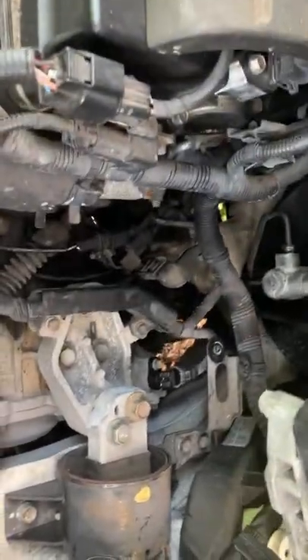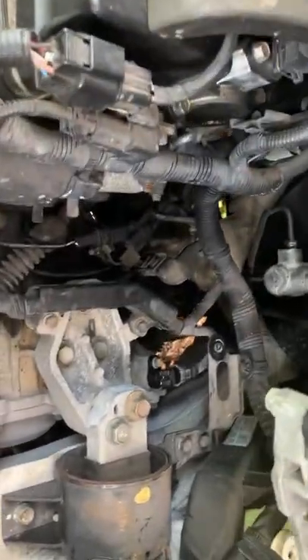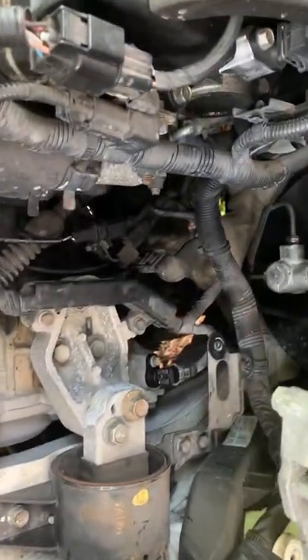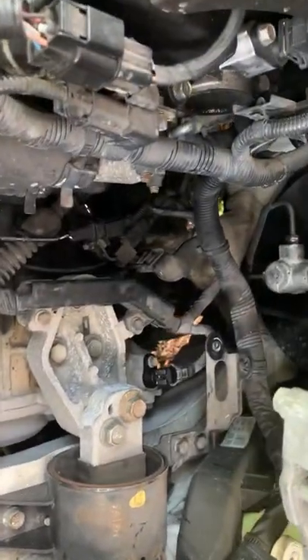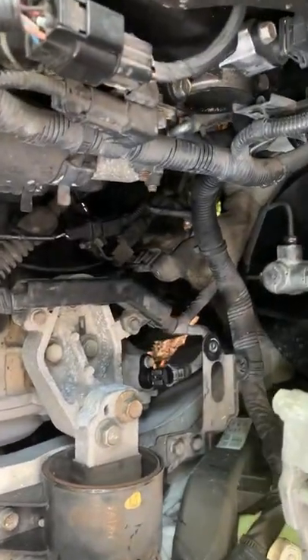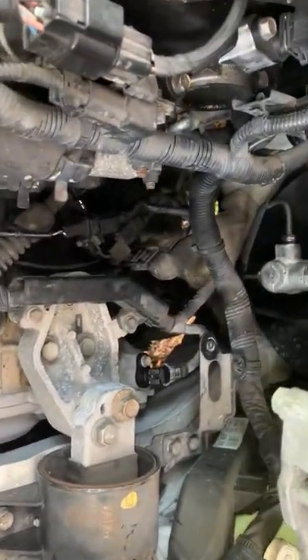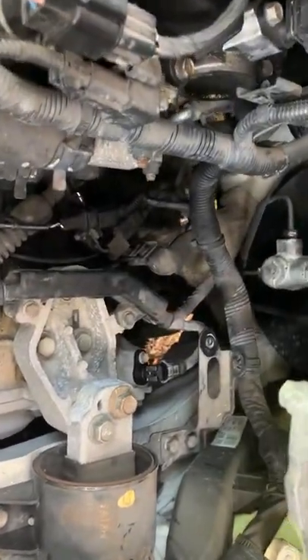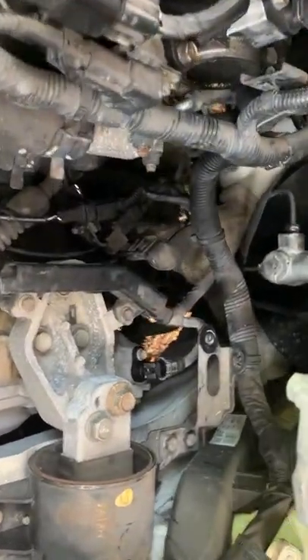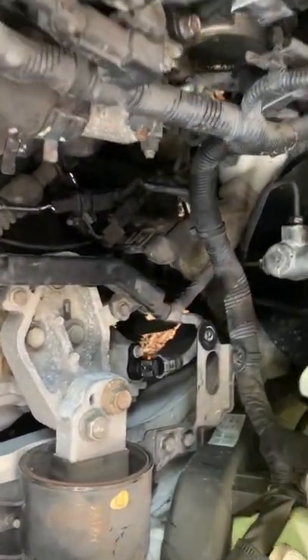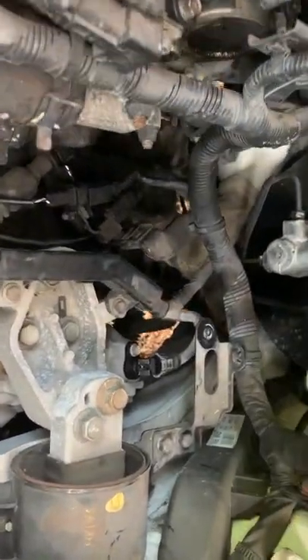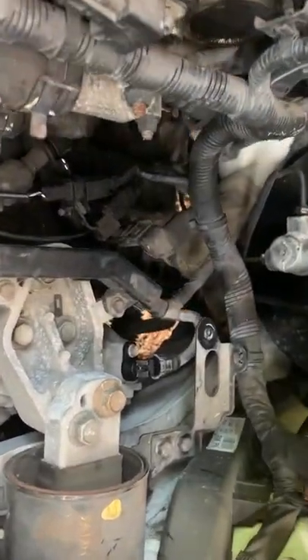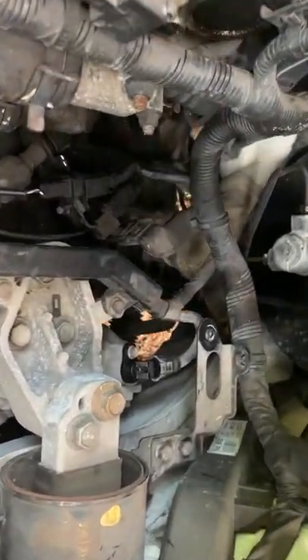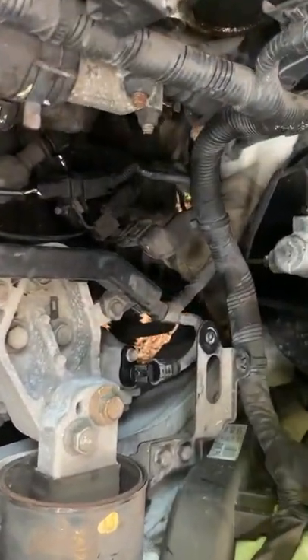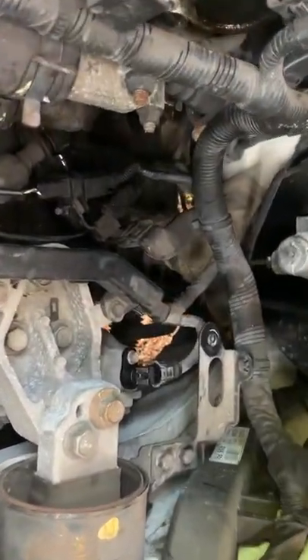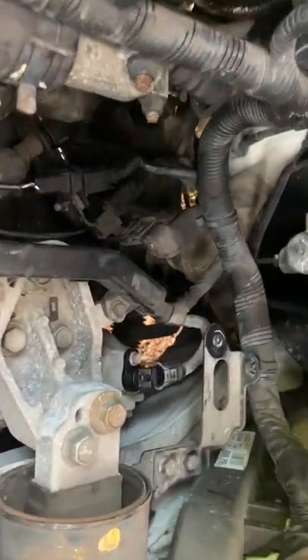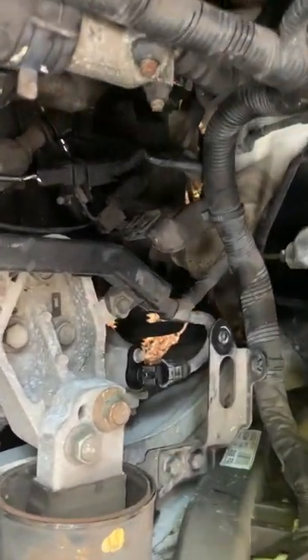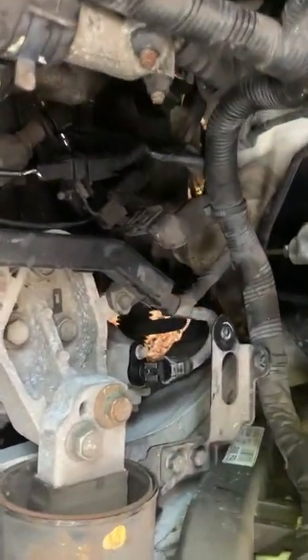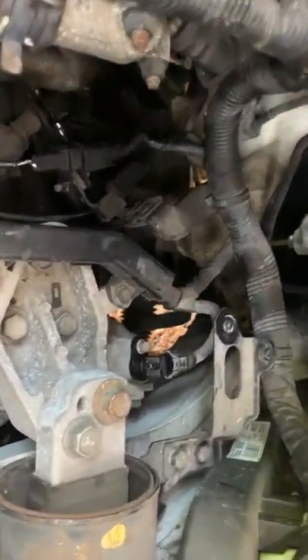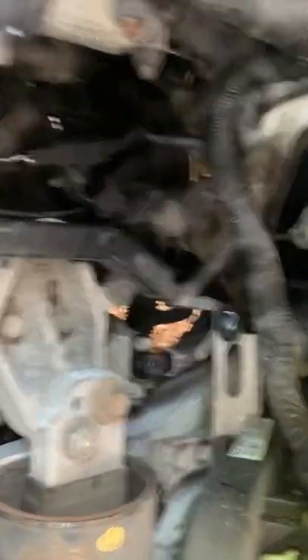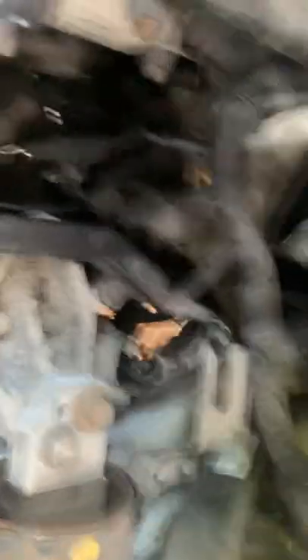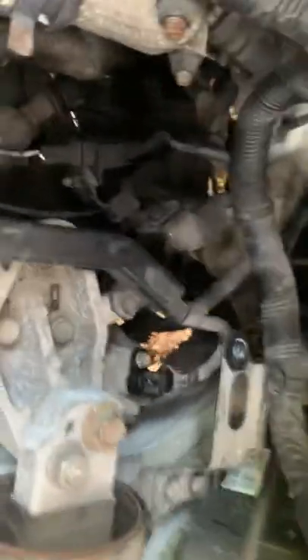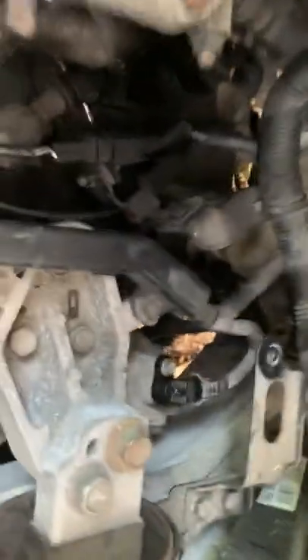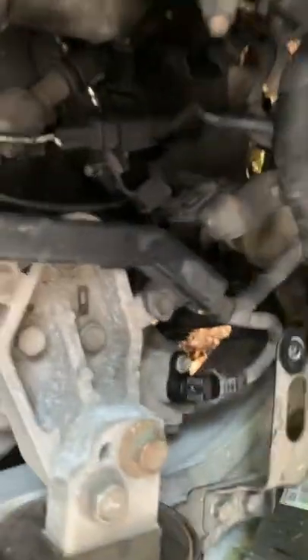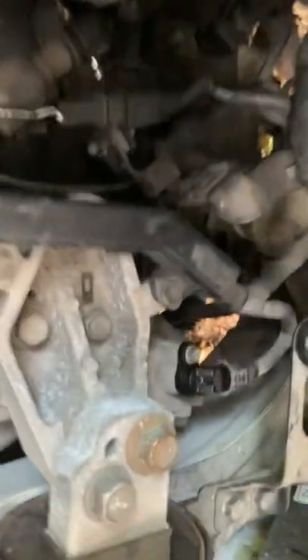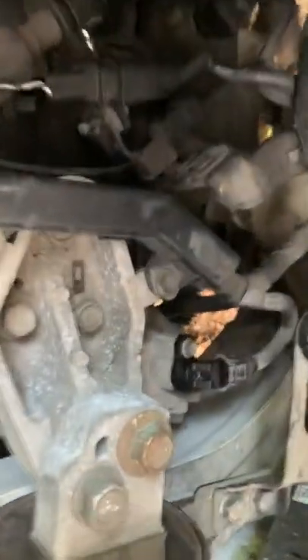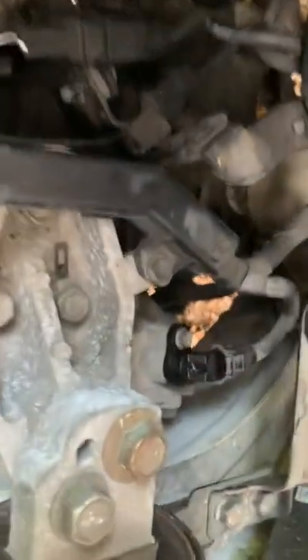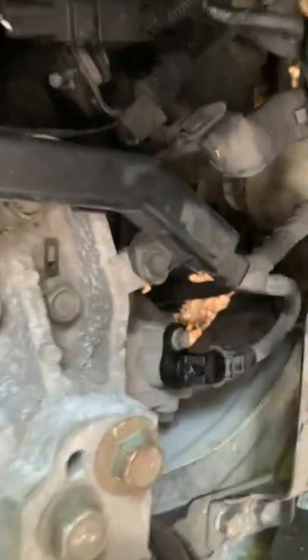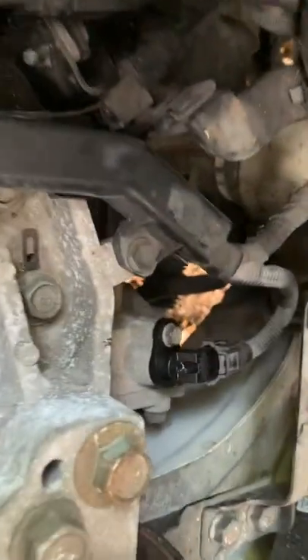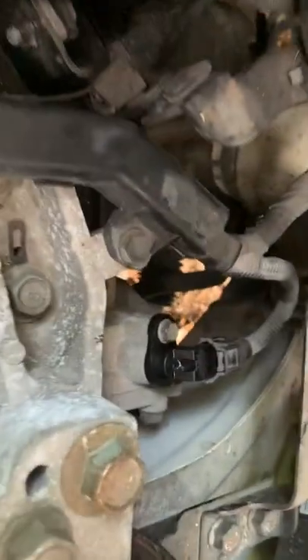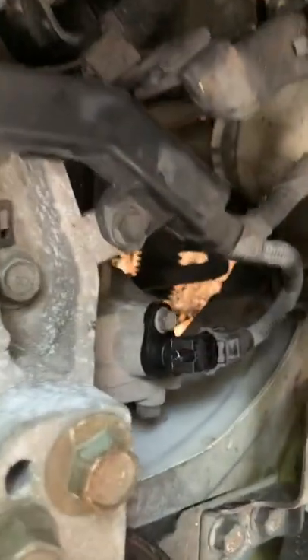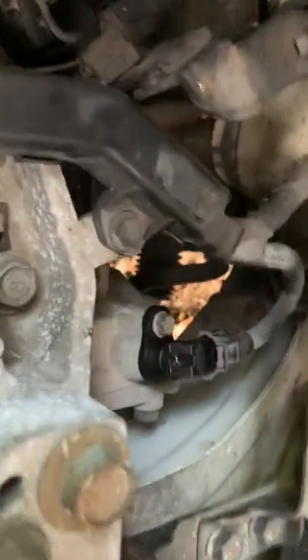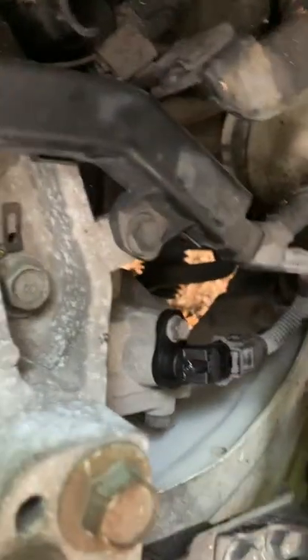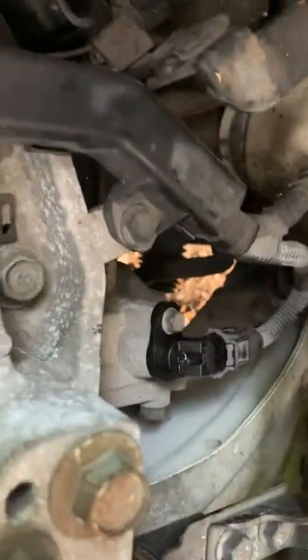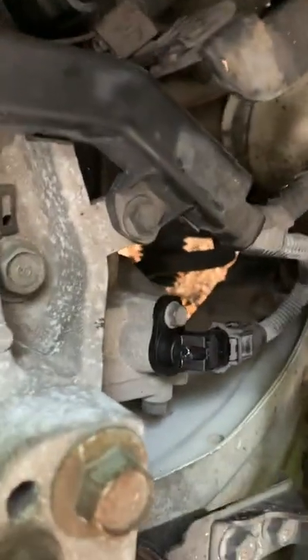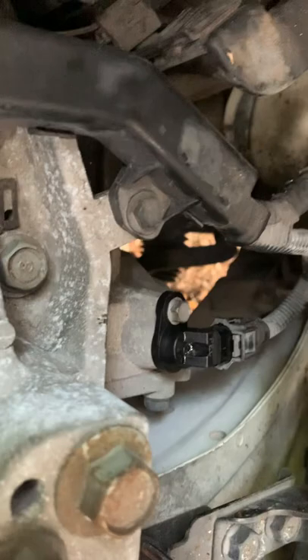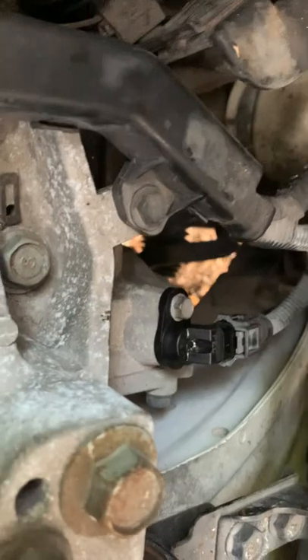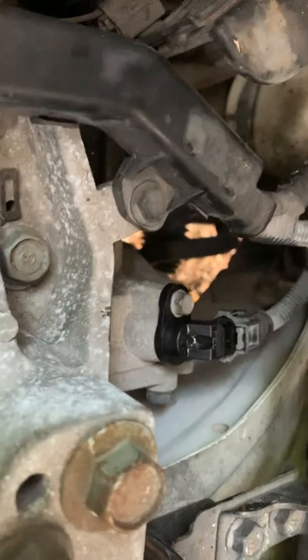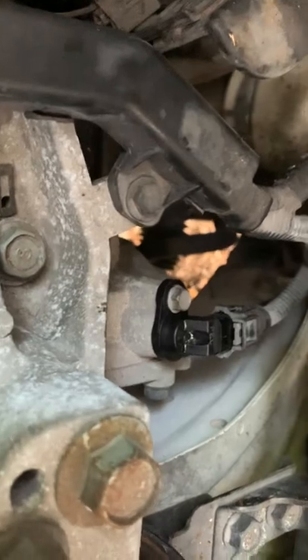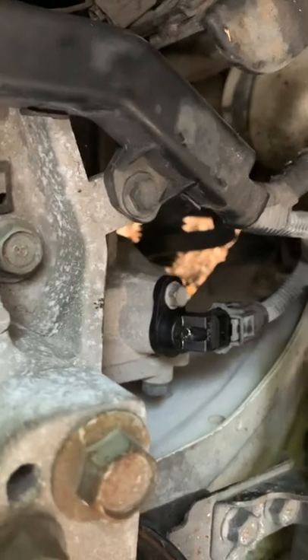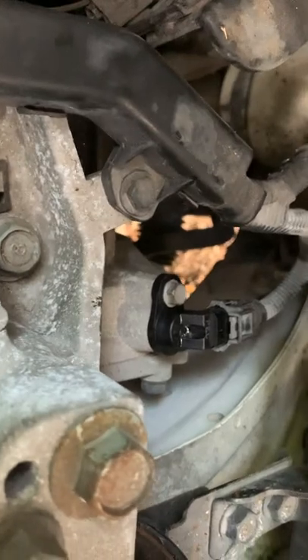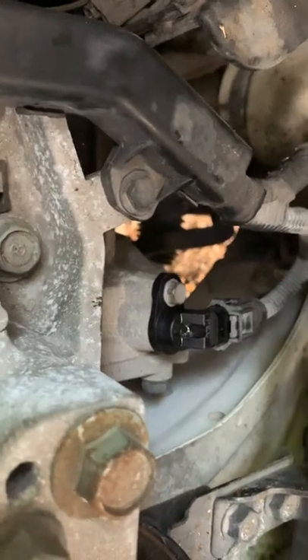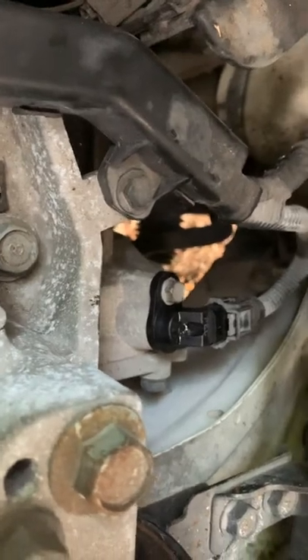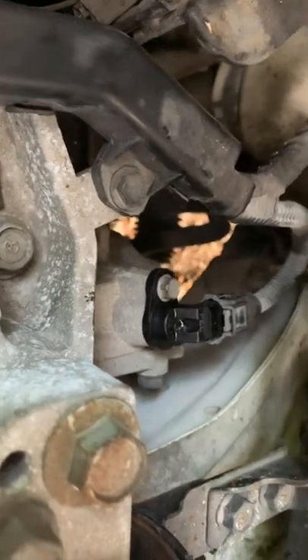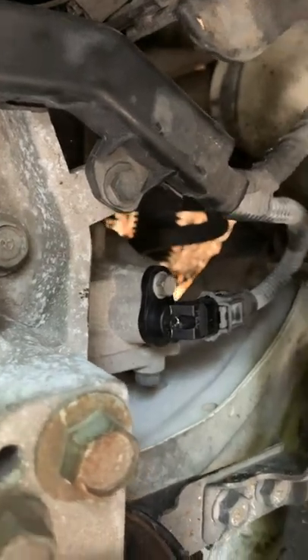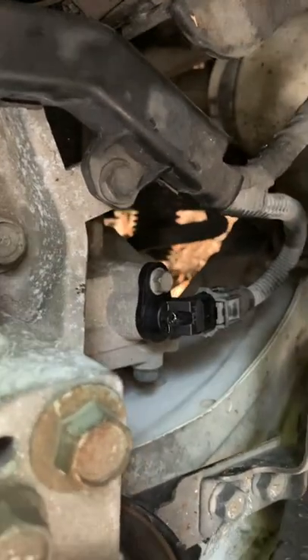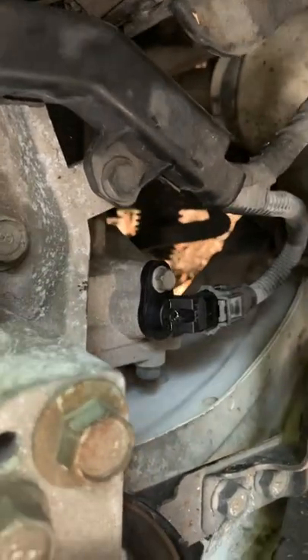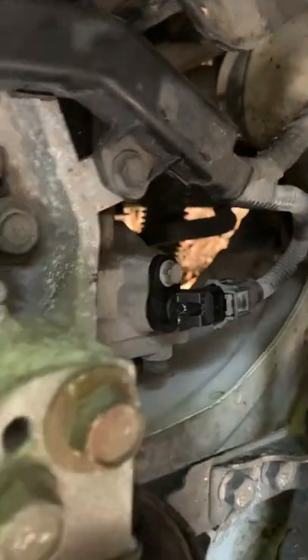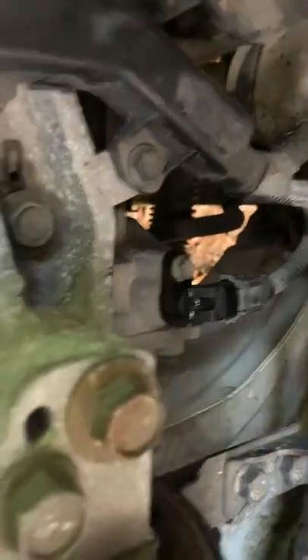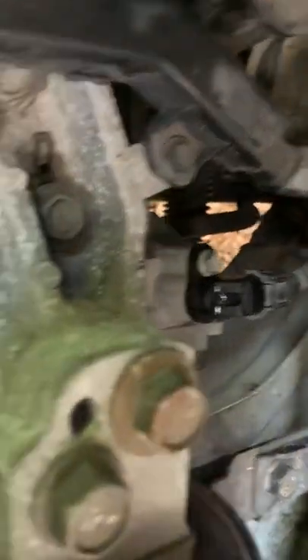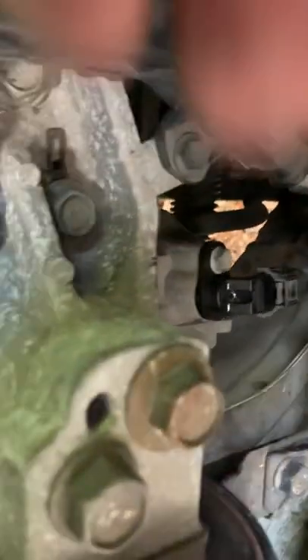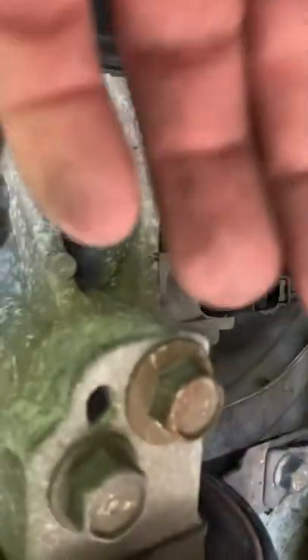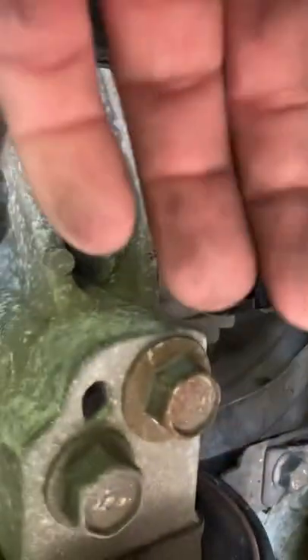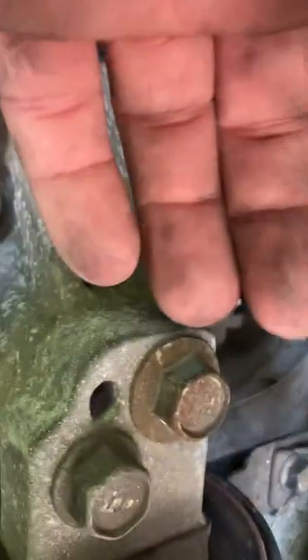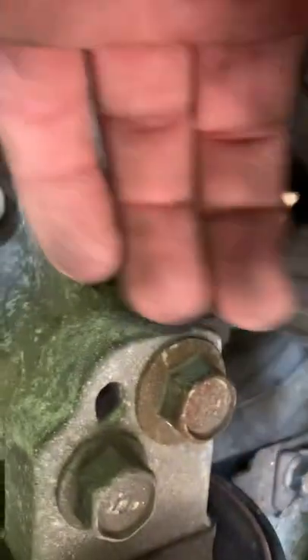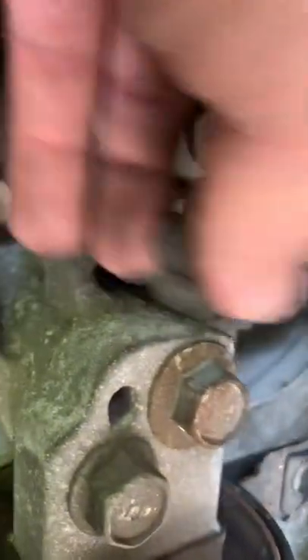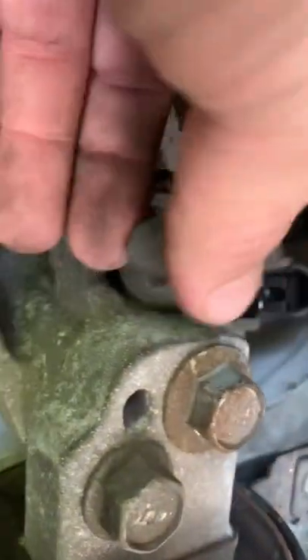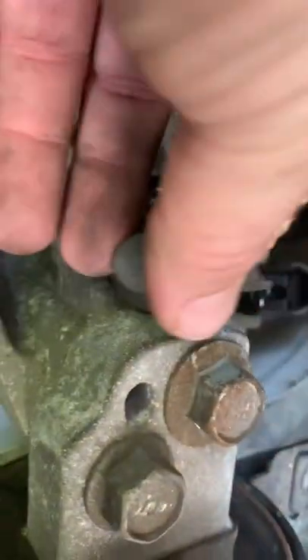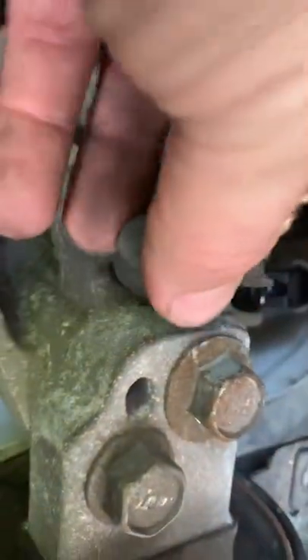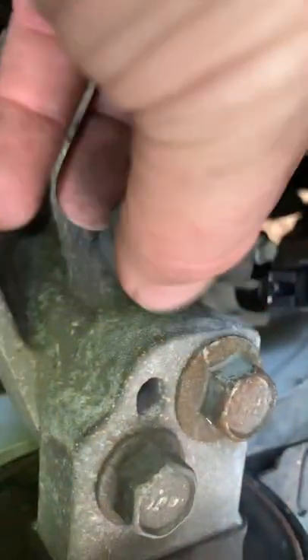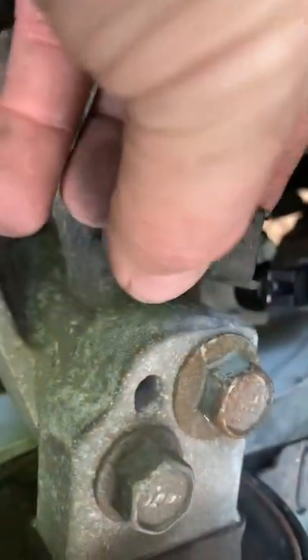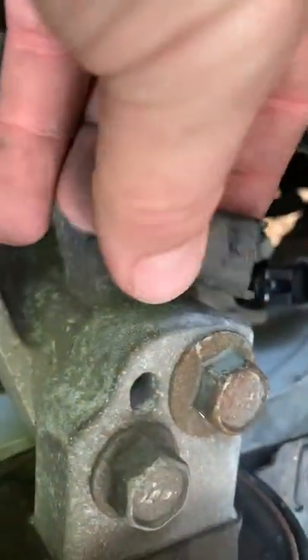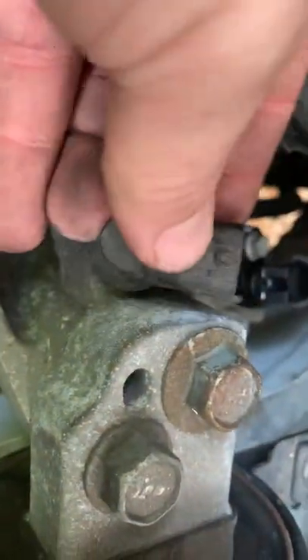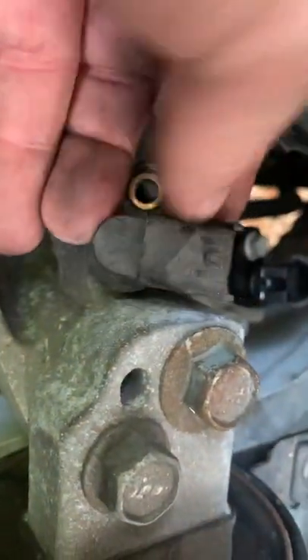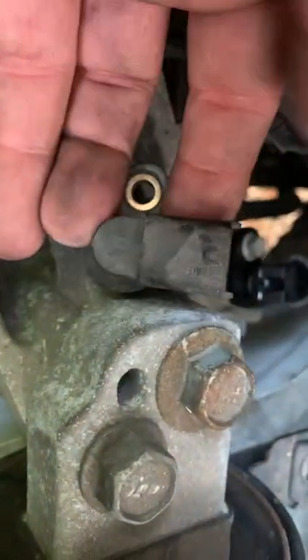2009 Kia Rio speed sensor location — just replaced. This is the old part.